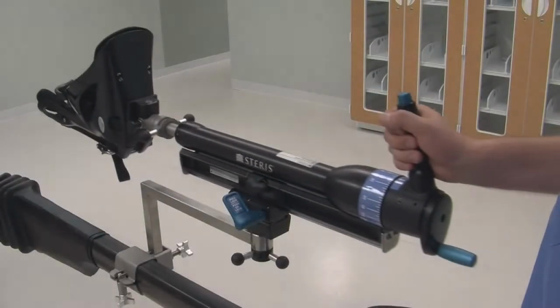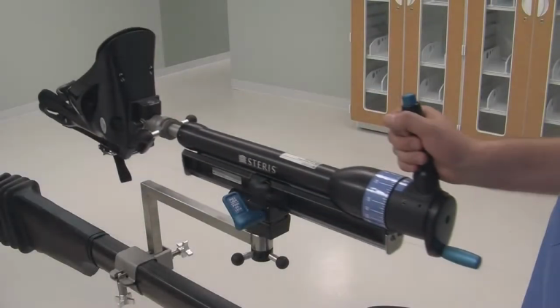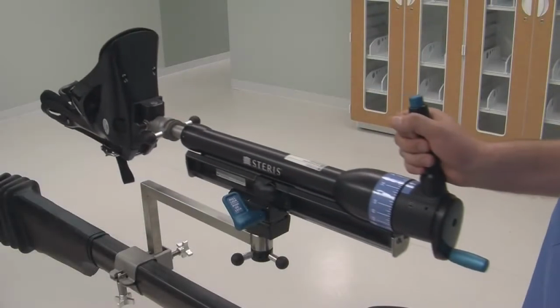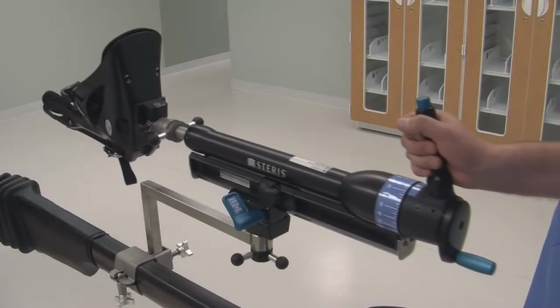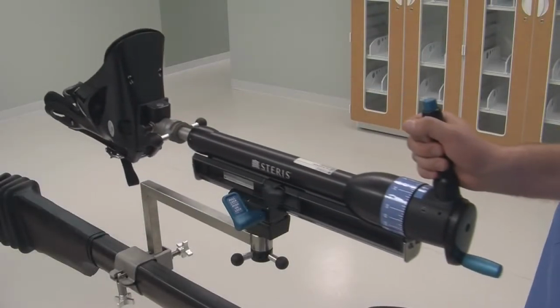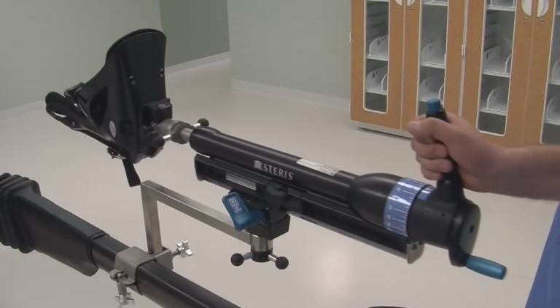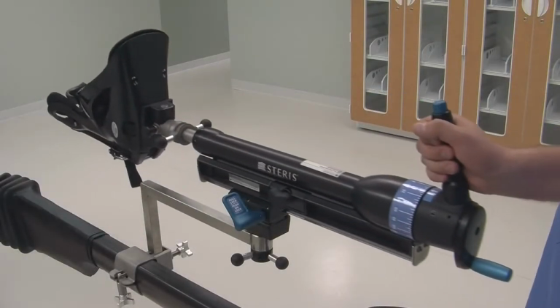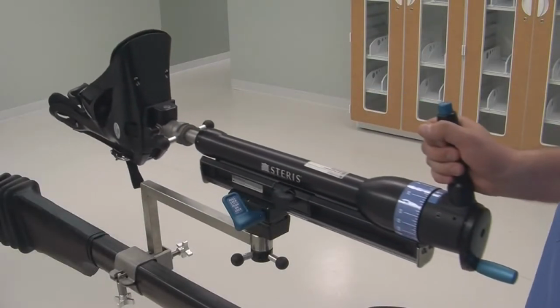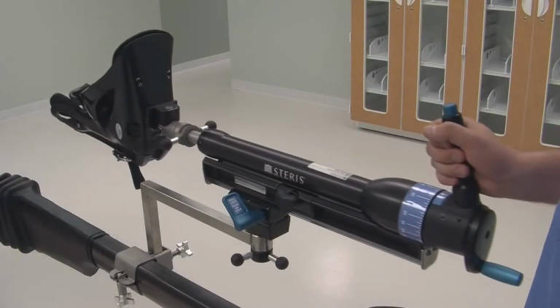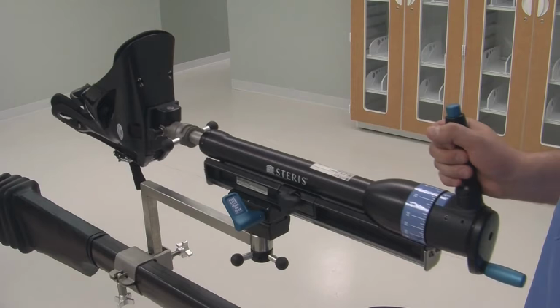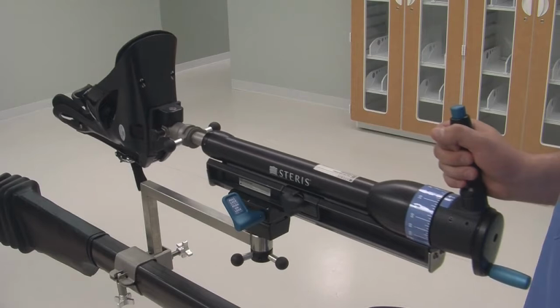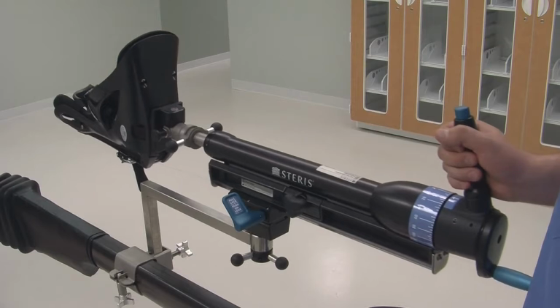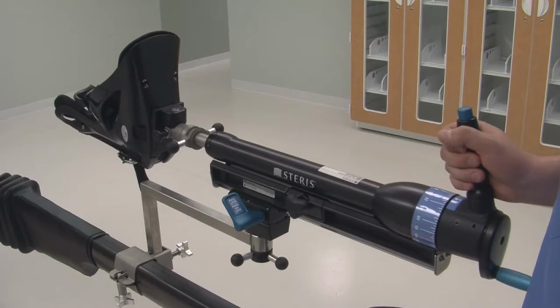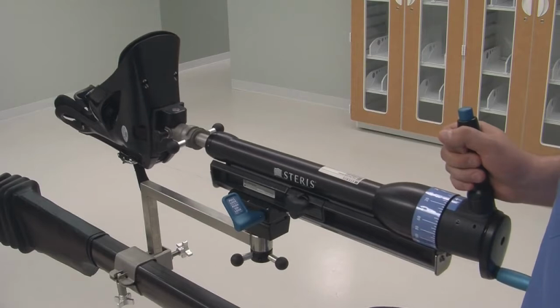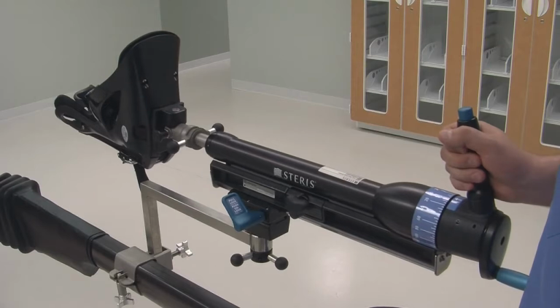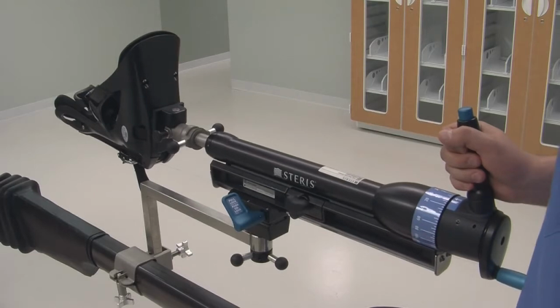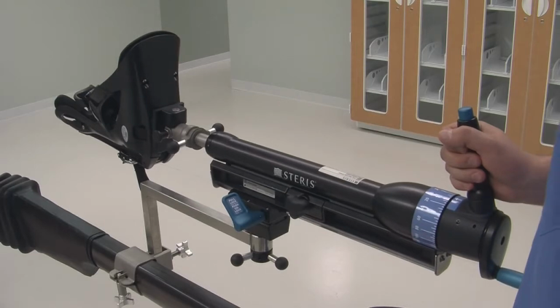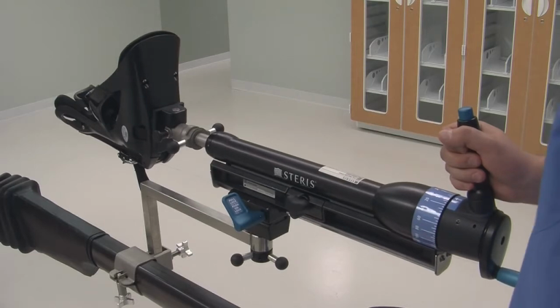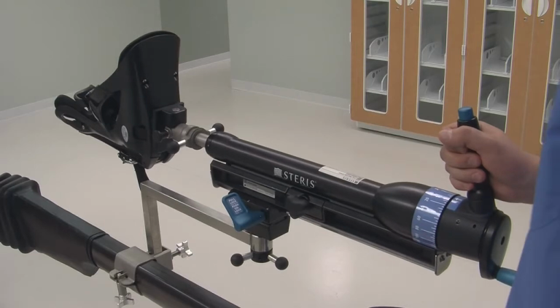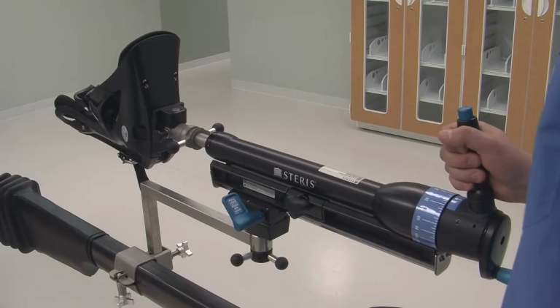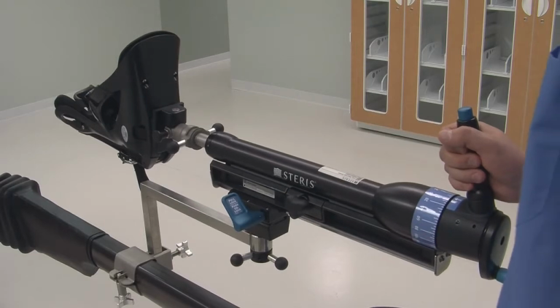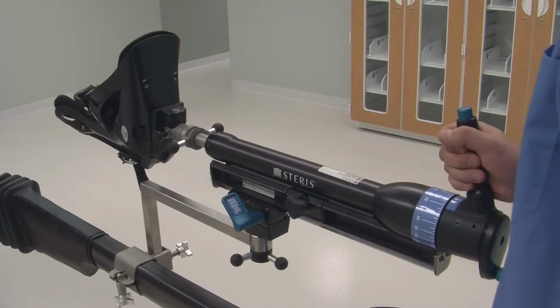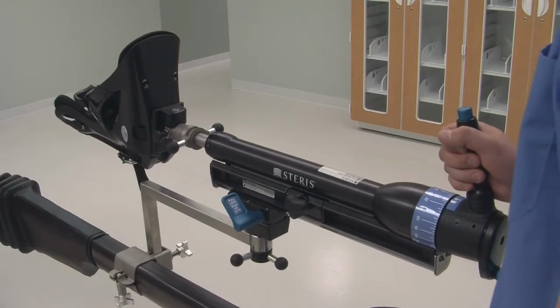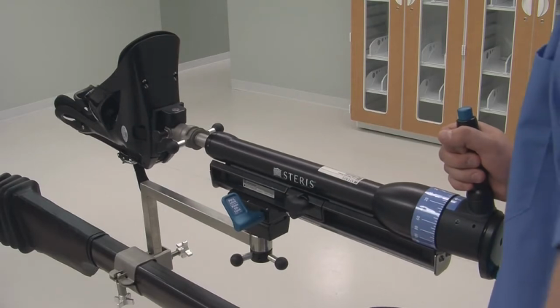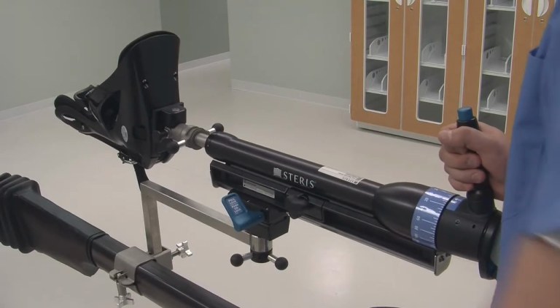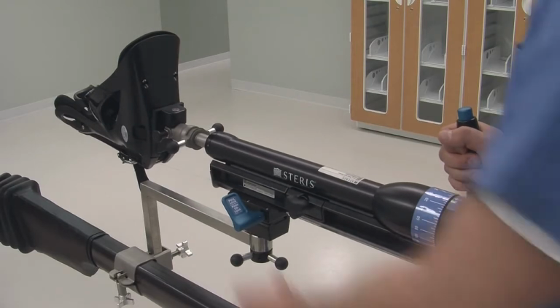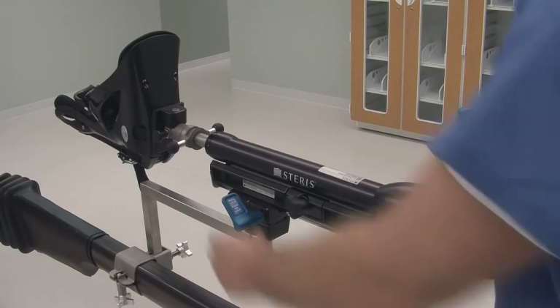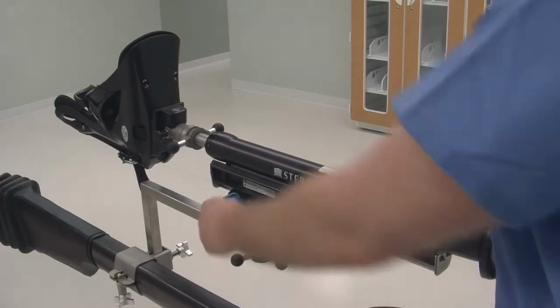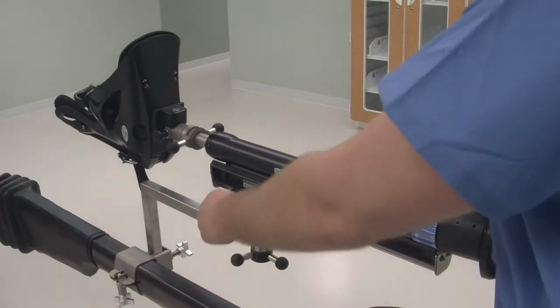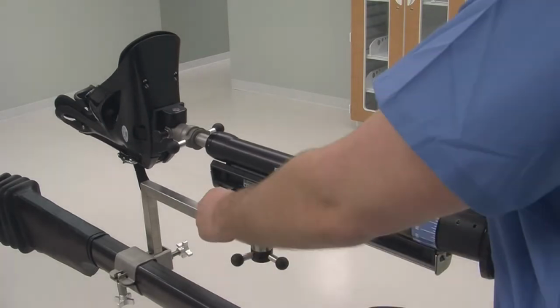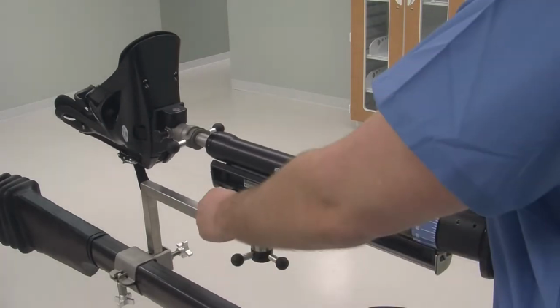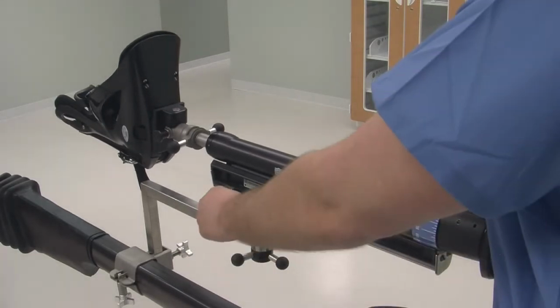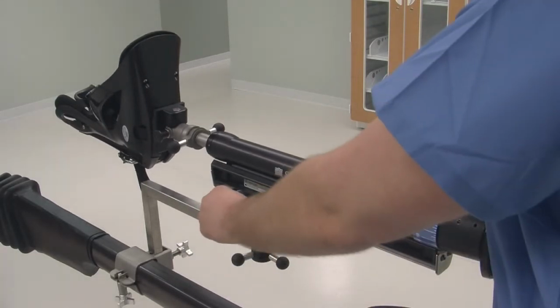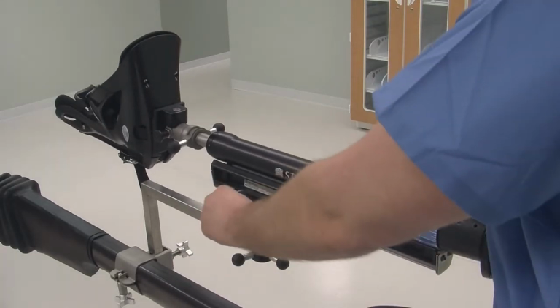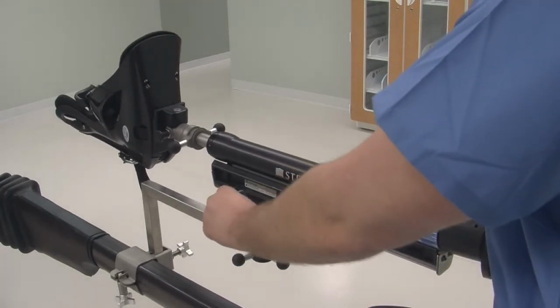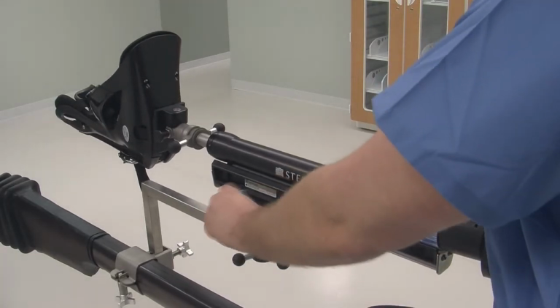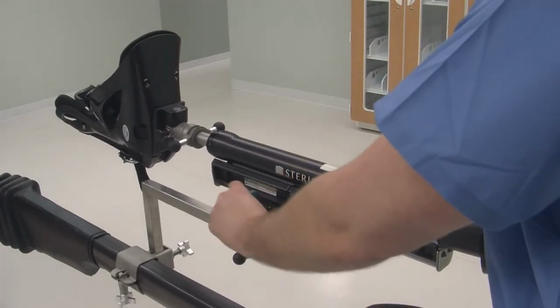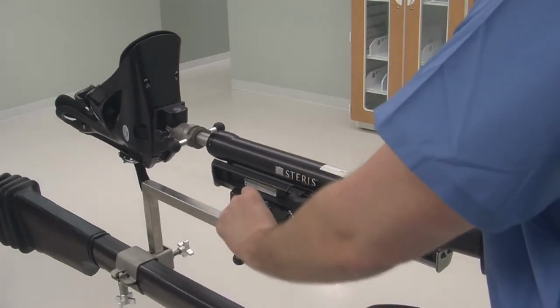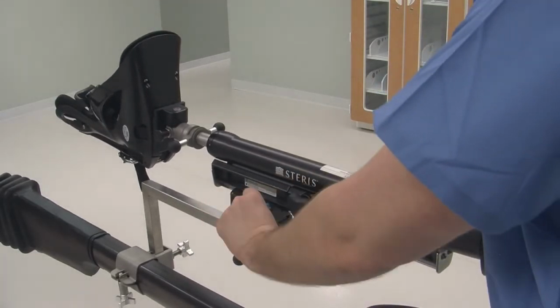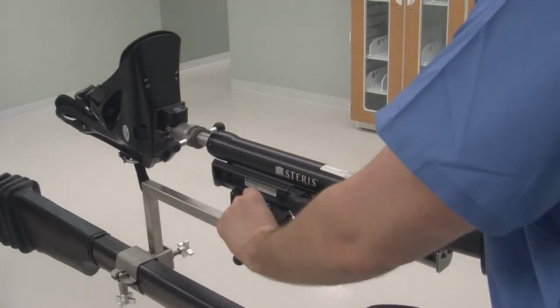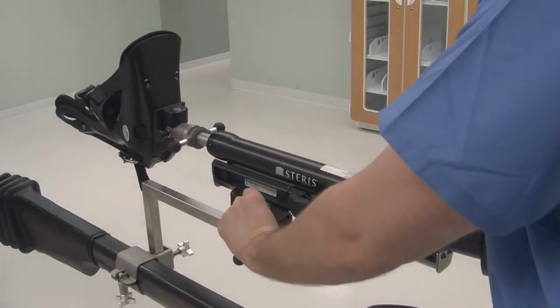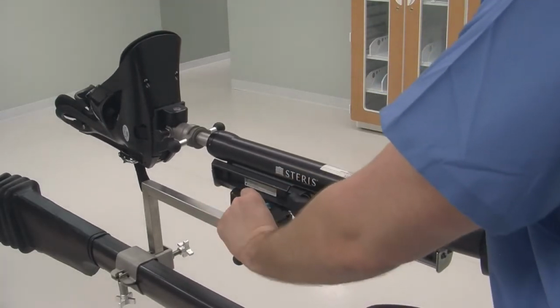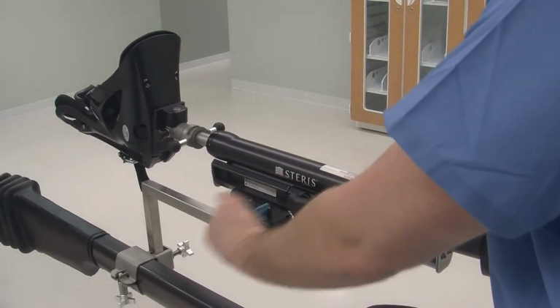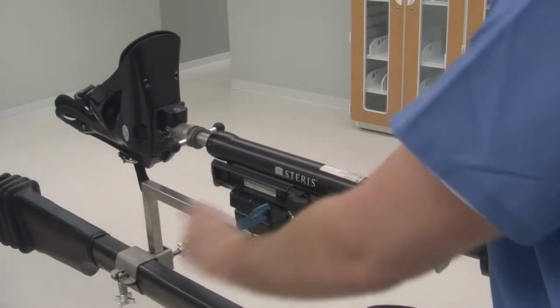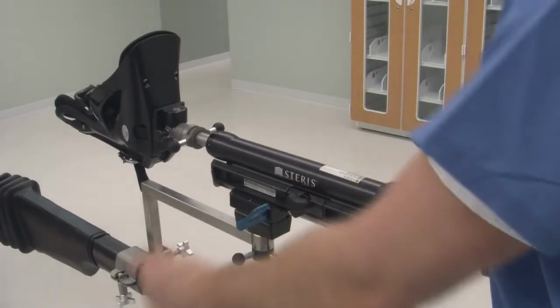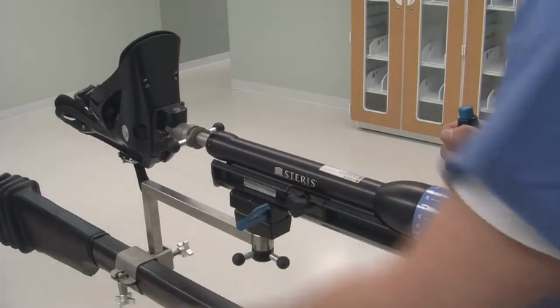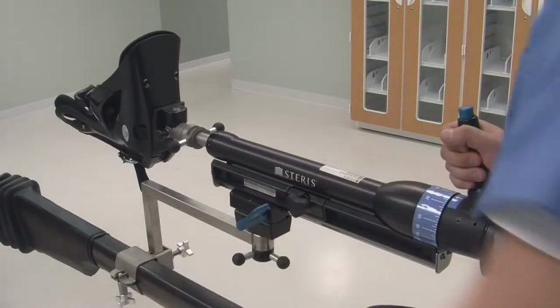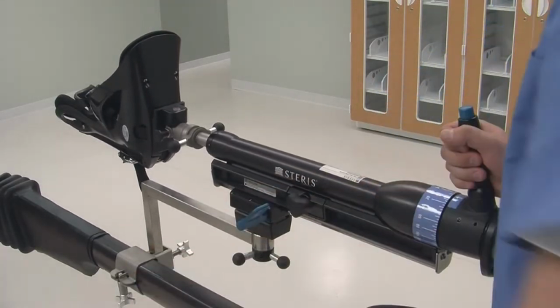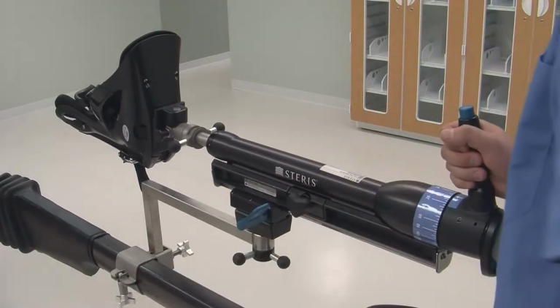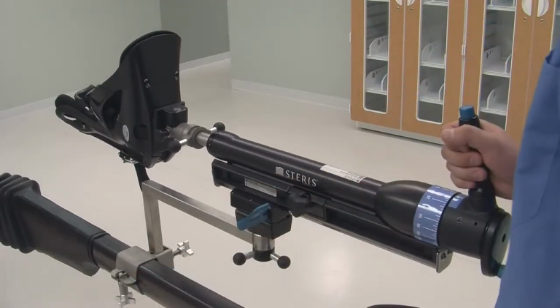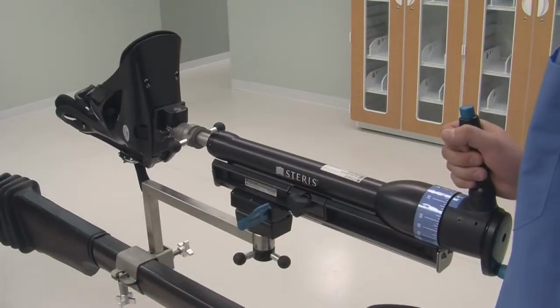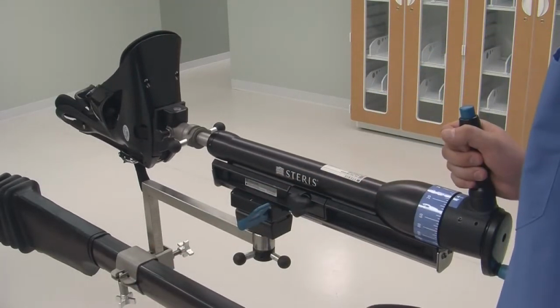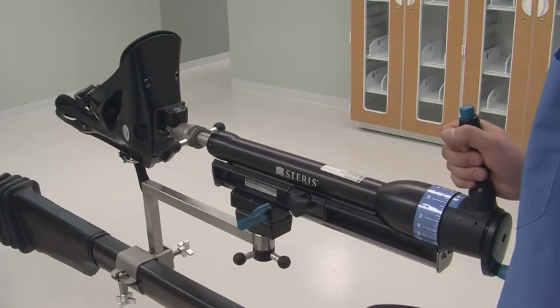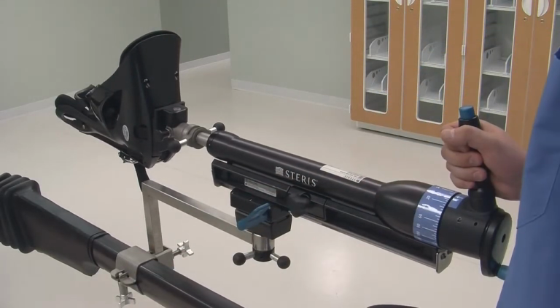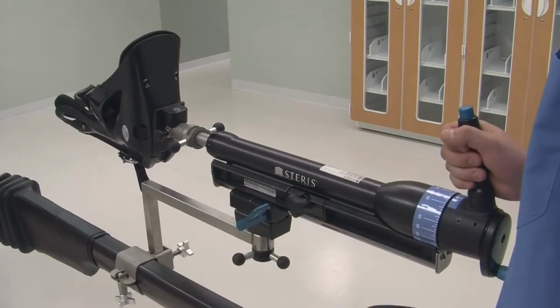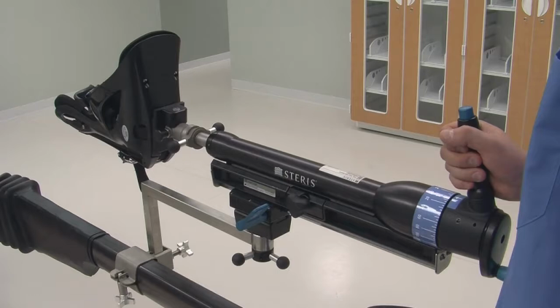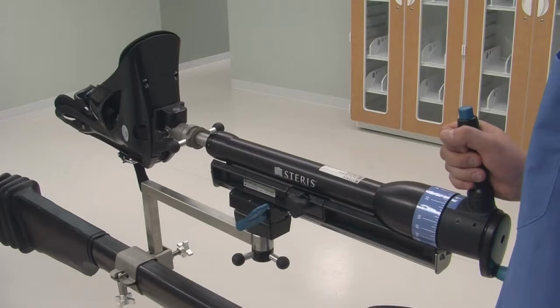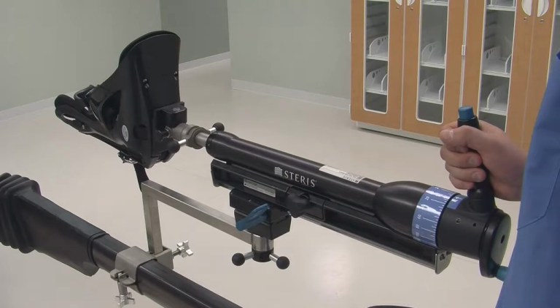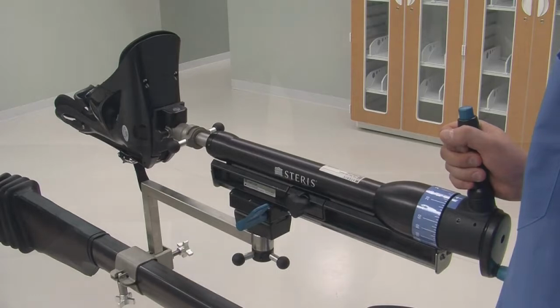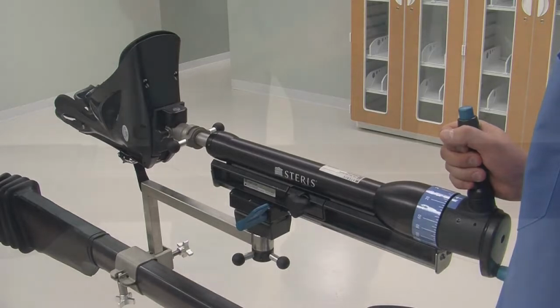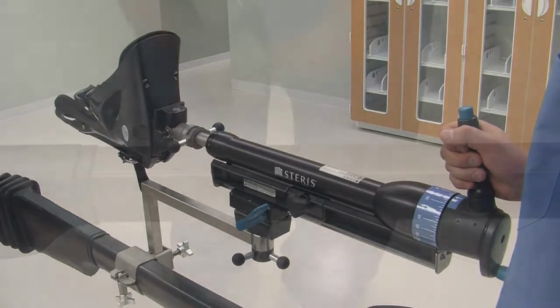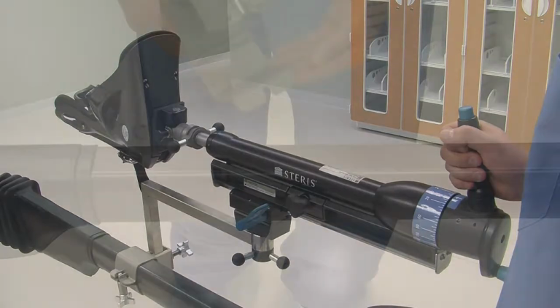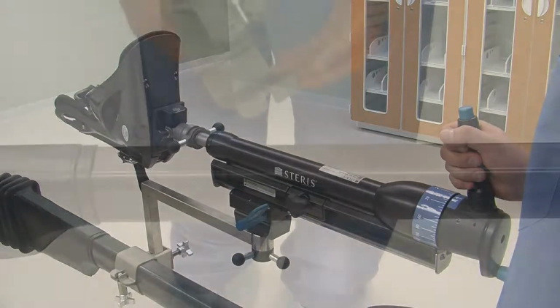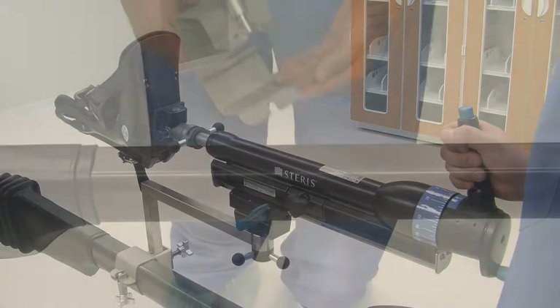When attached to the table, the fine and gross traction units will help facilitate proper patient traction on the OT1000 series tables.